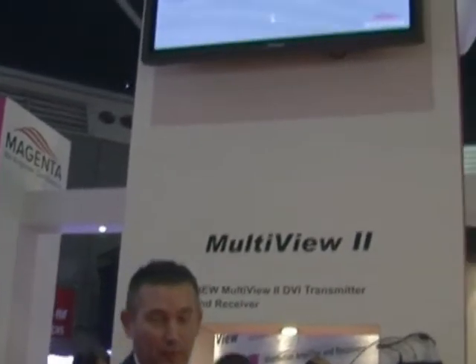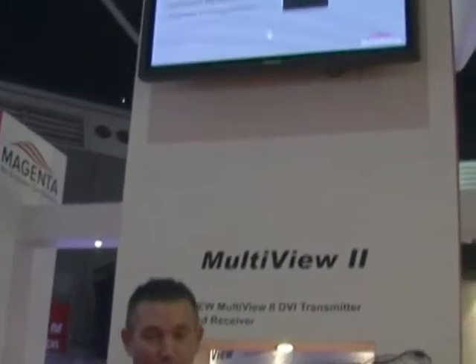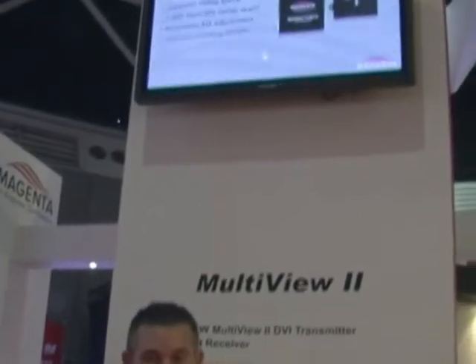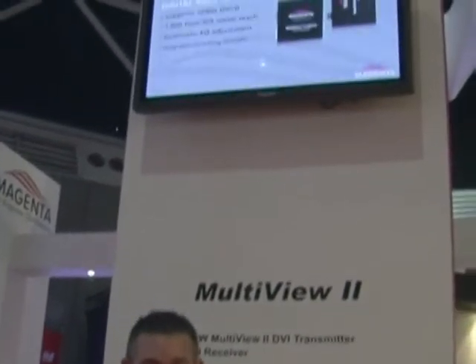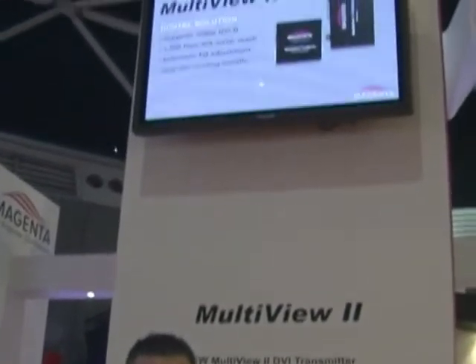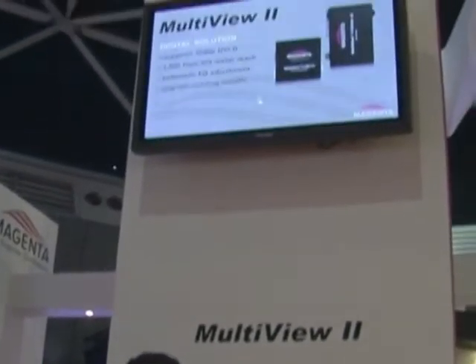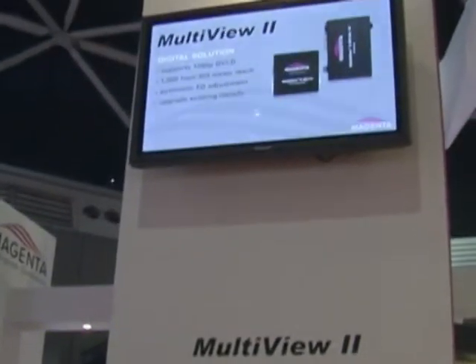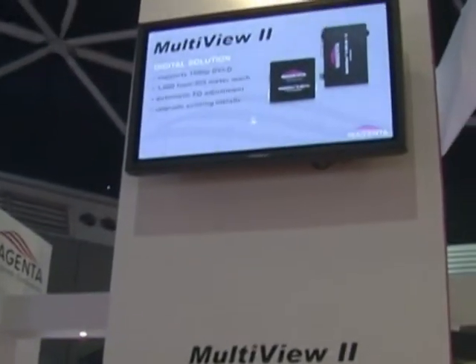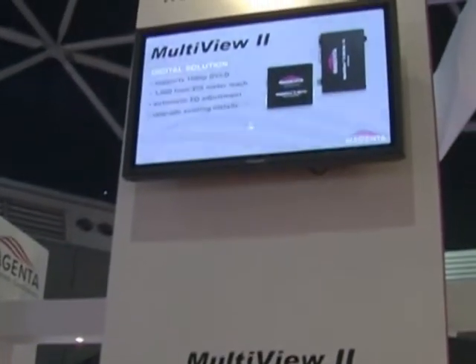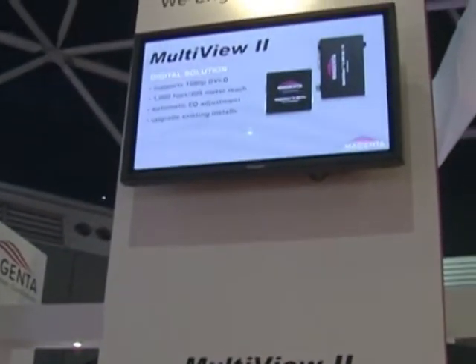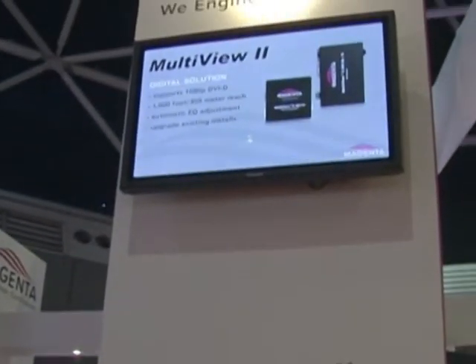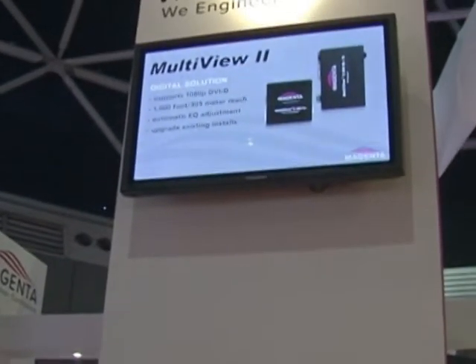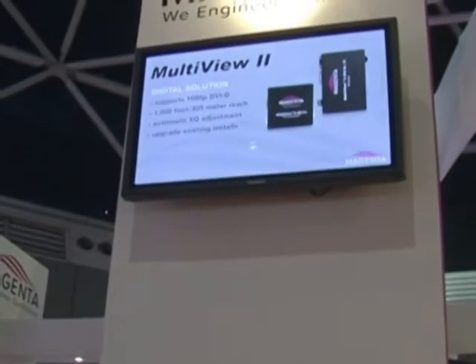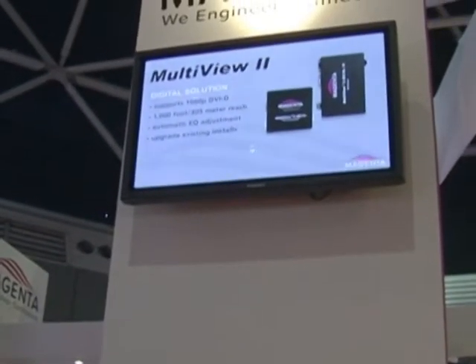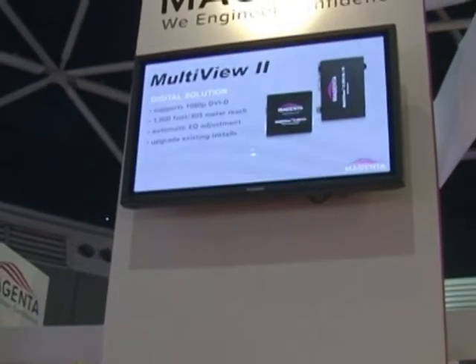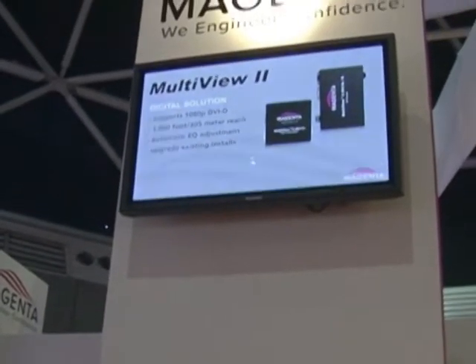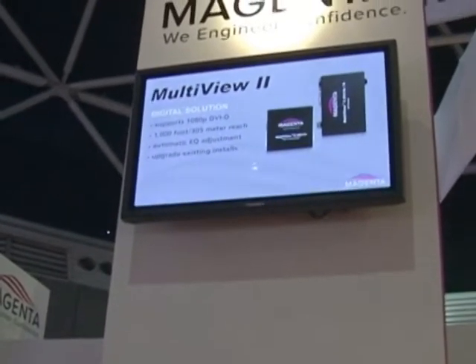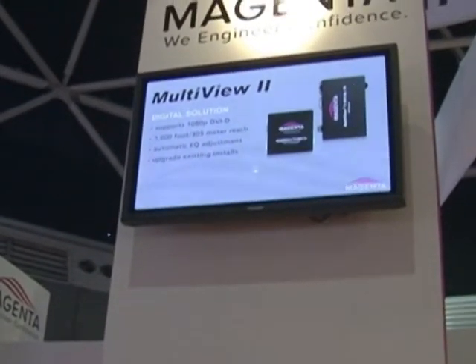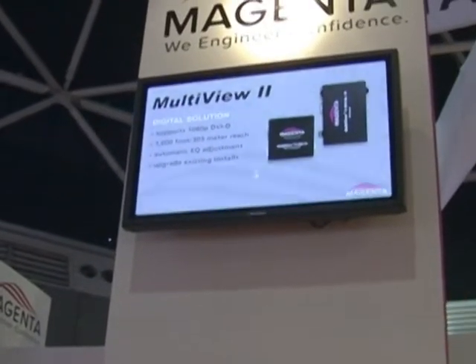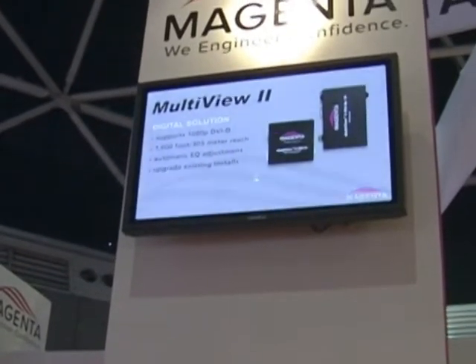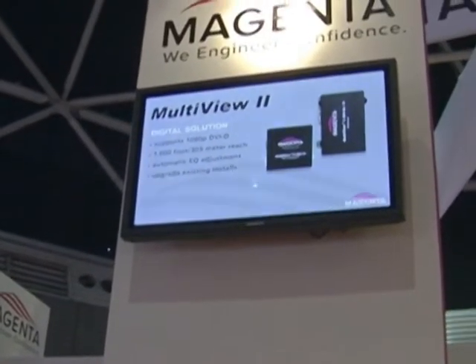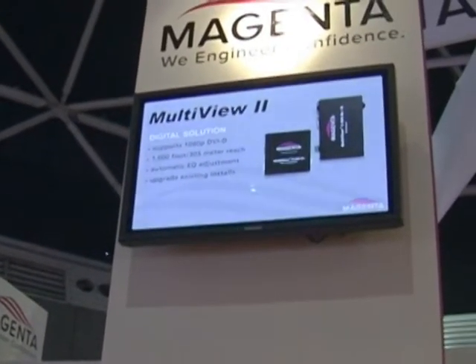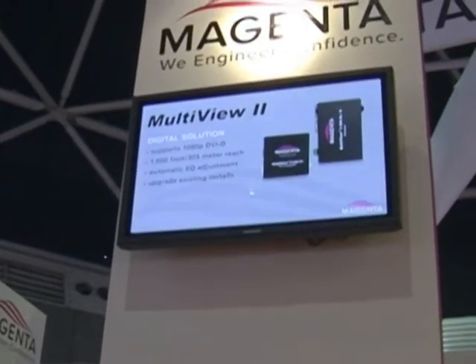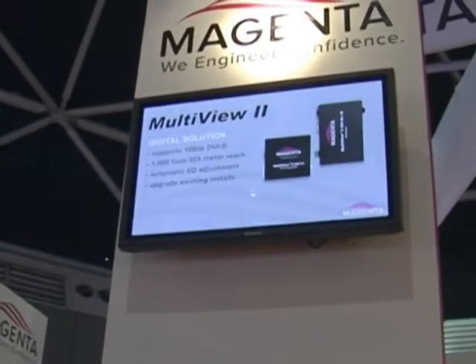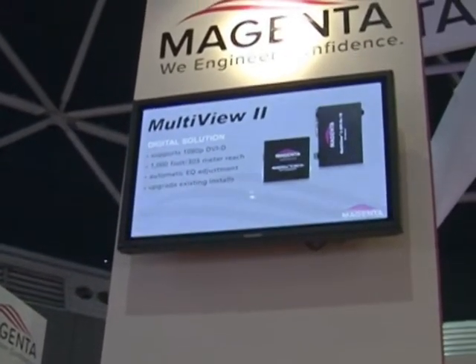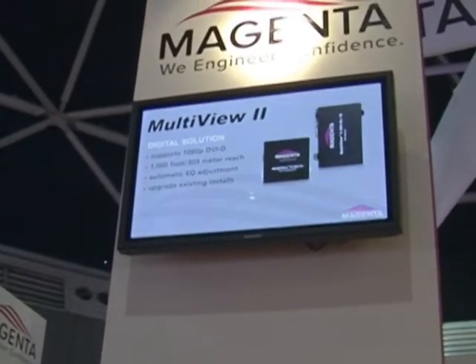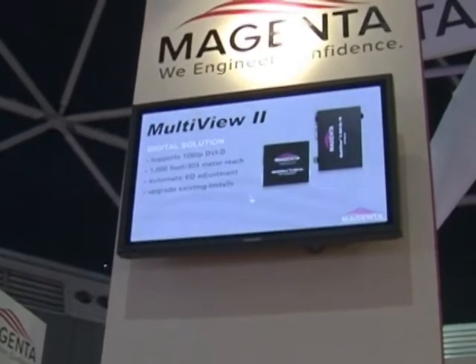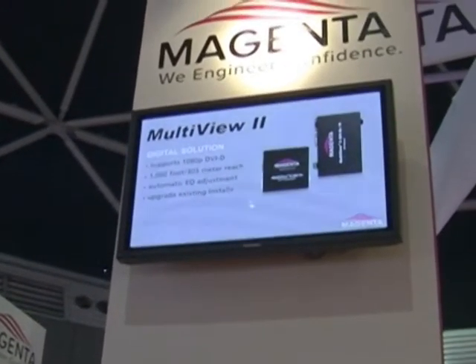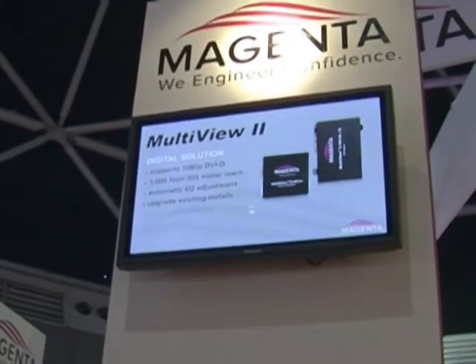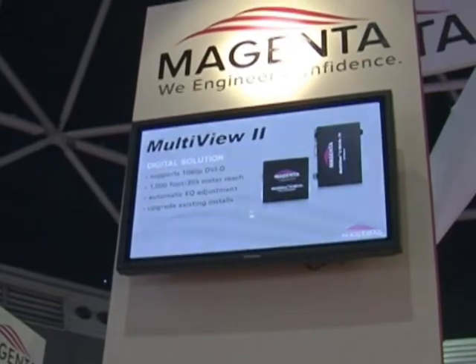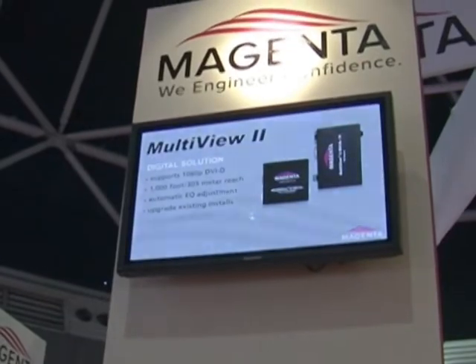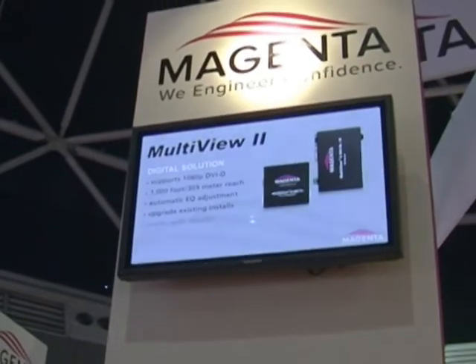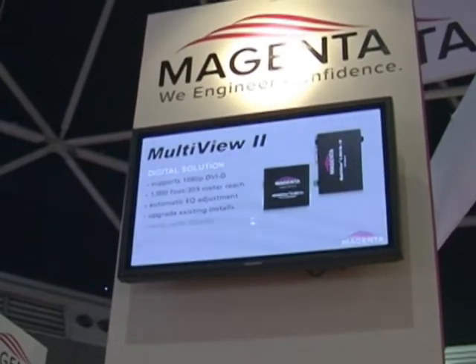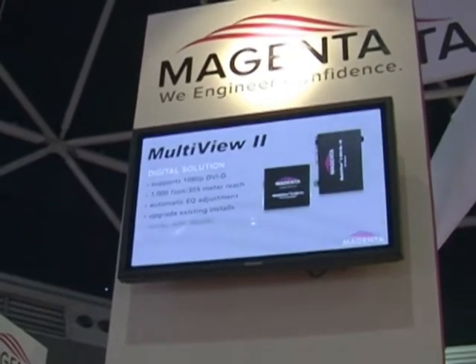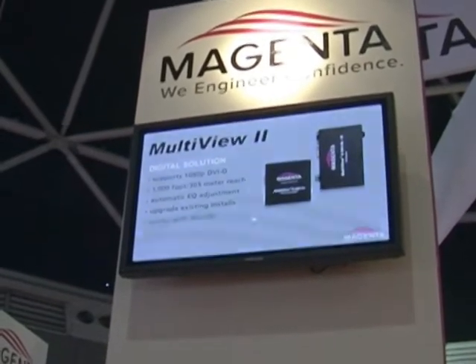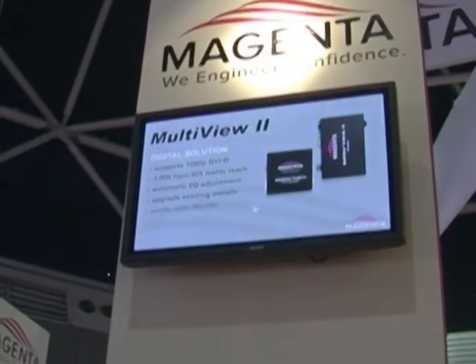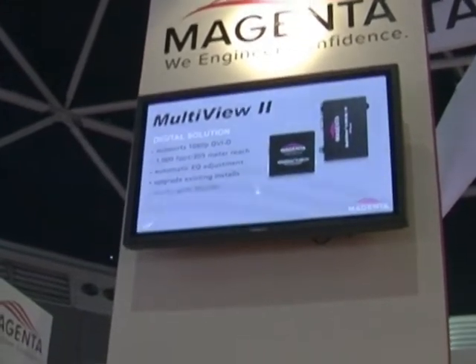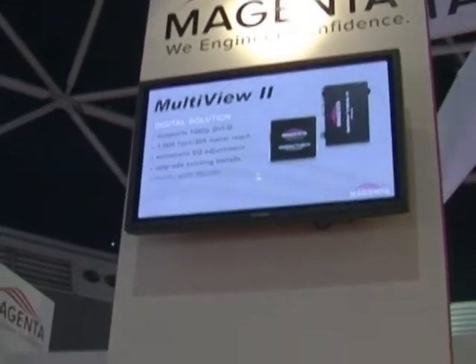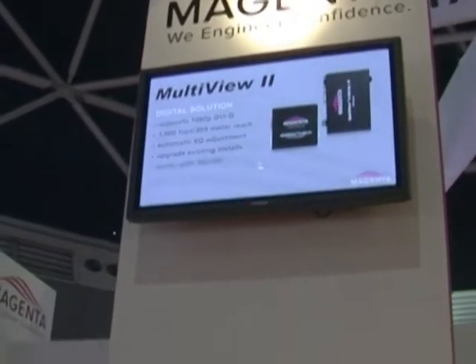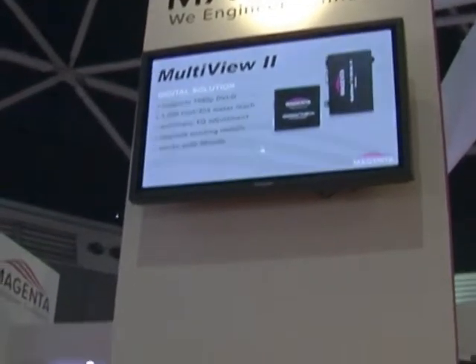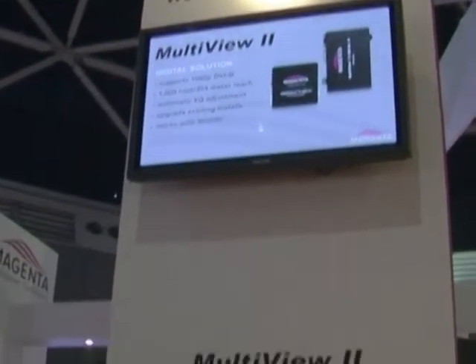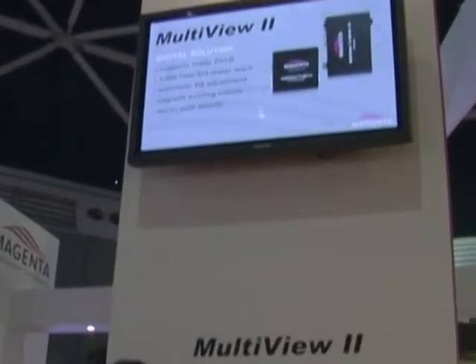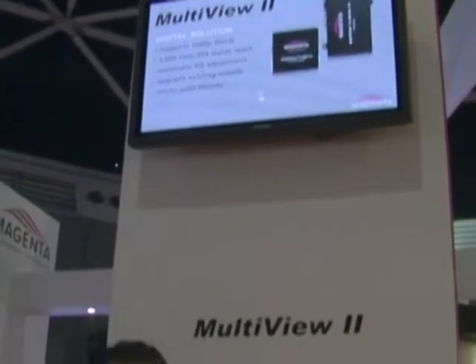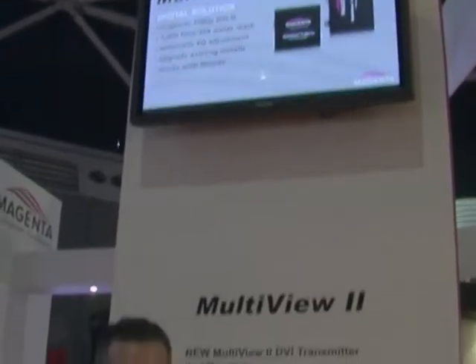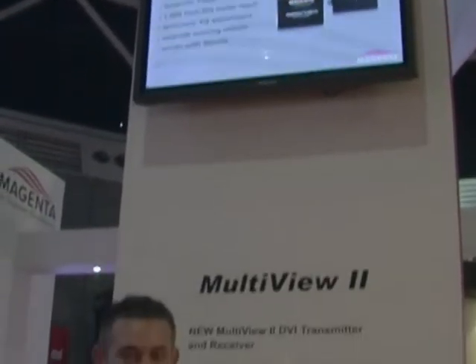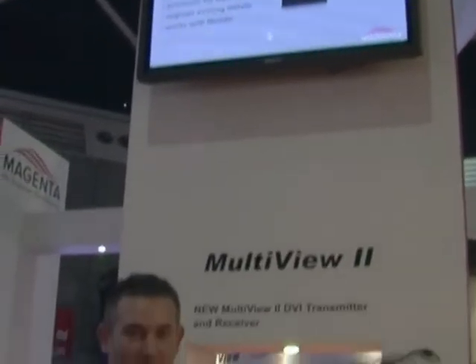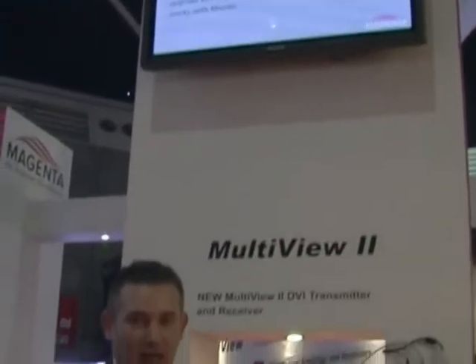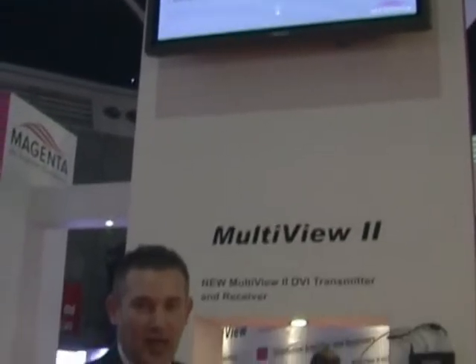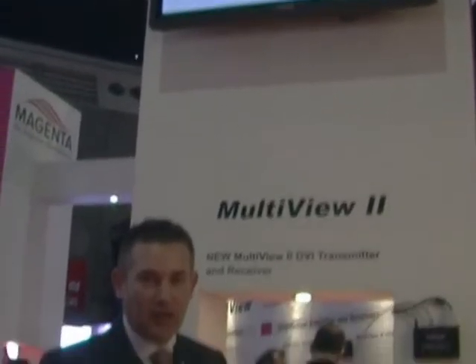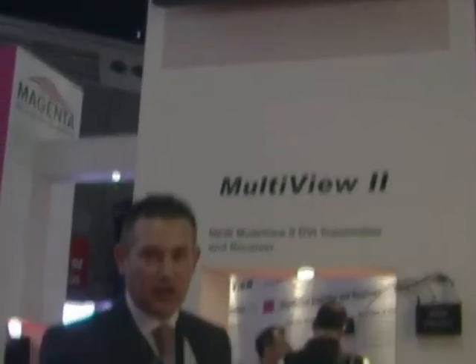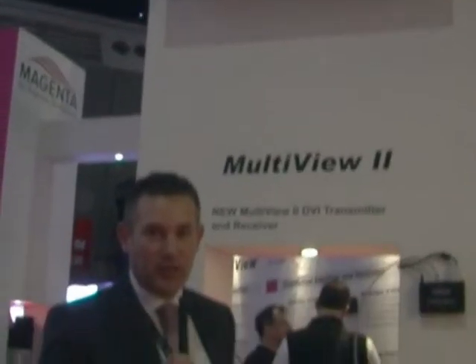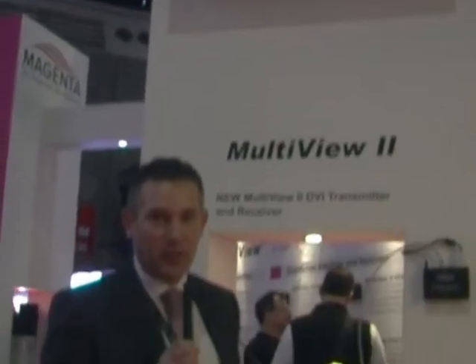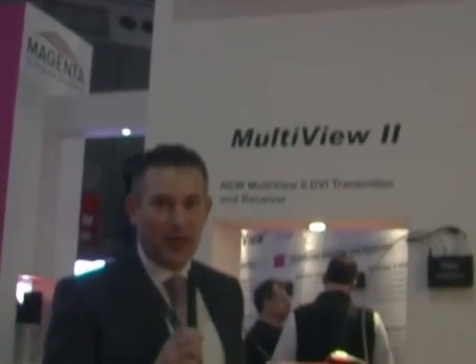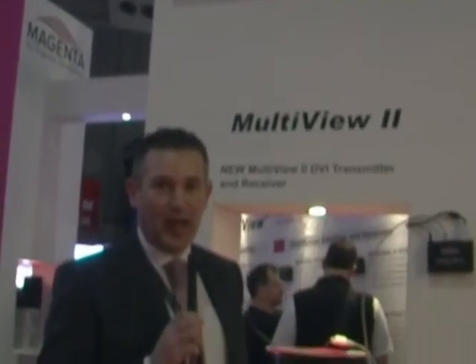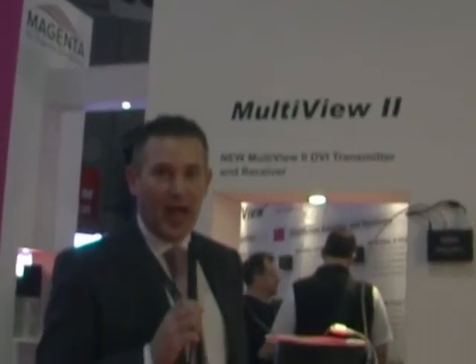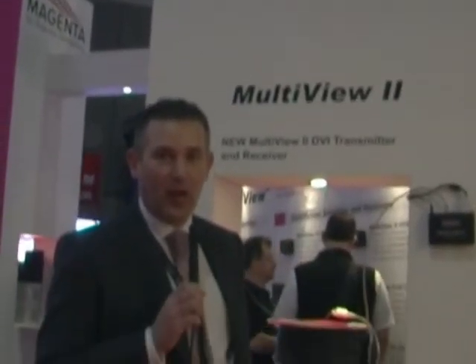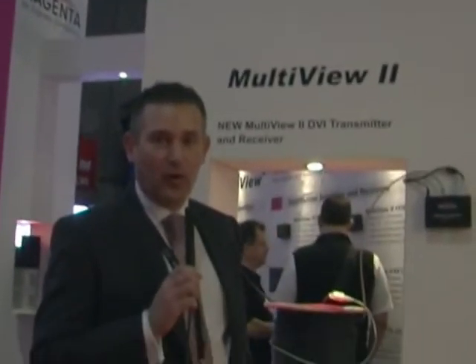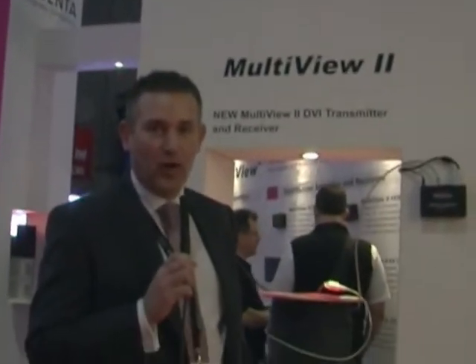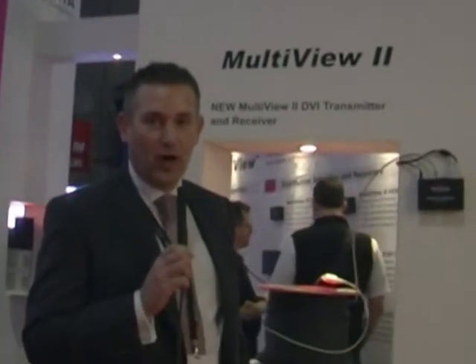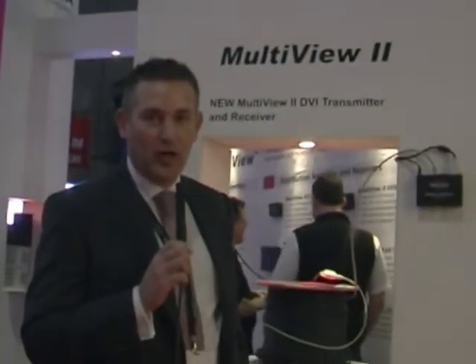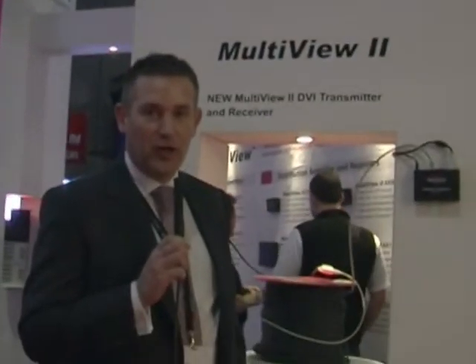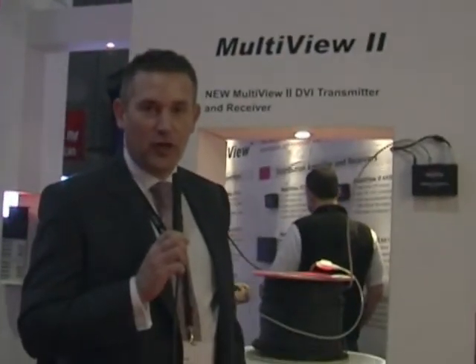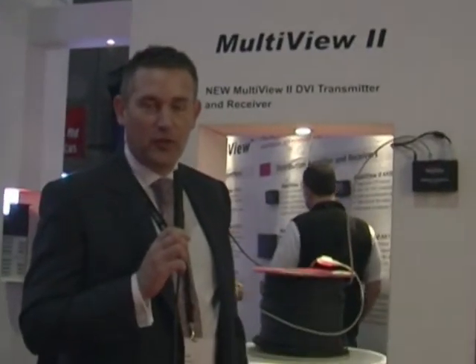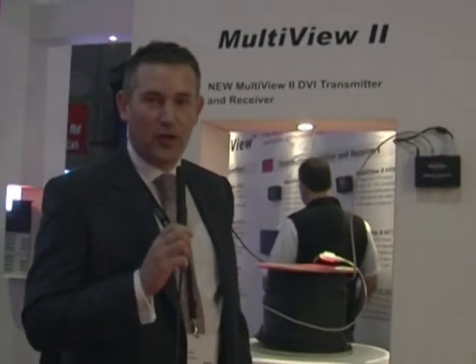Full WU-XGA, with up to 300m extension from the DVI receiver. Shipping now early Q2.